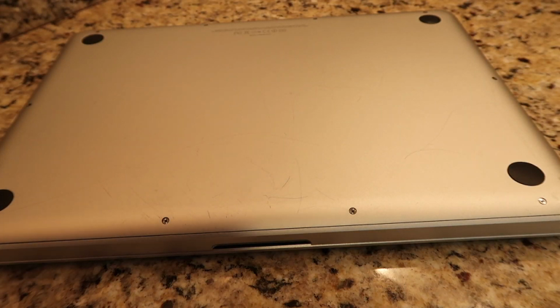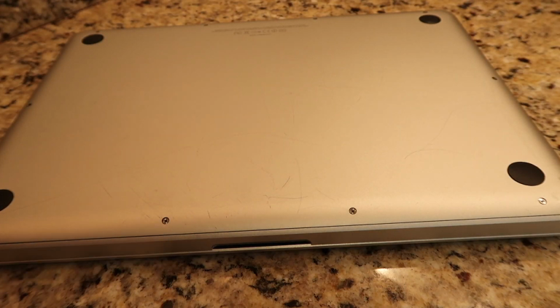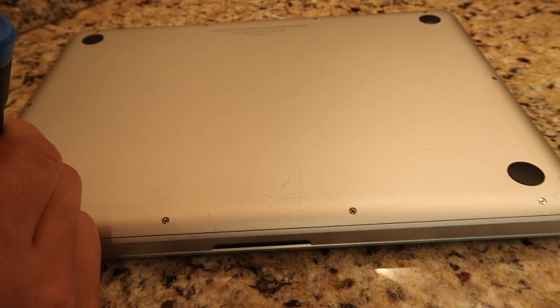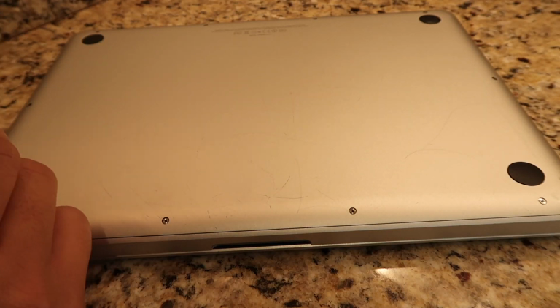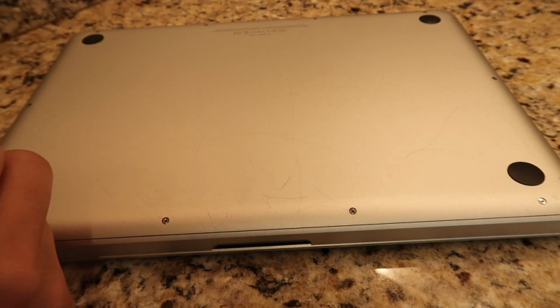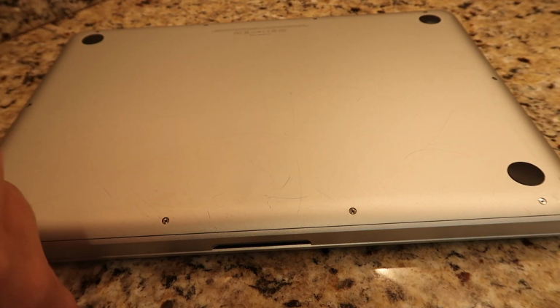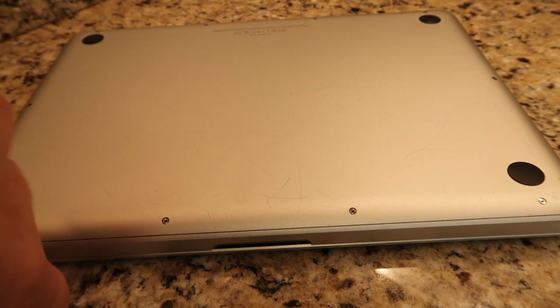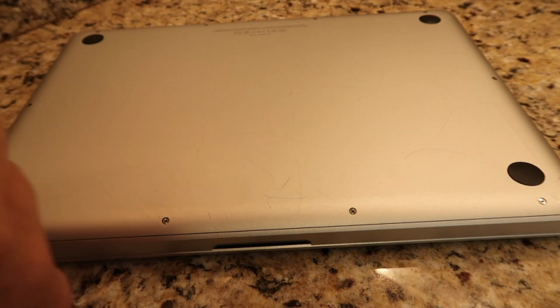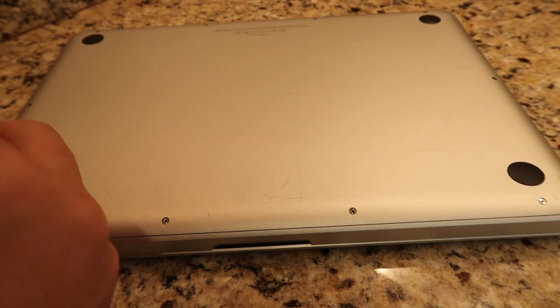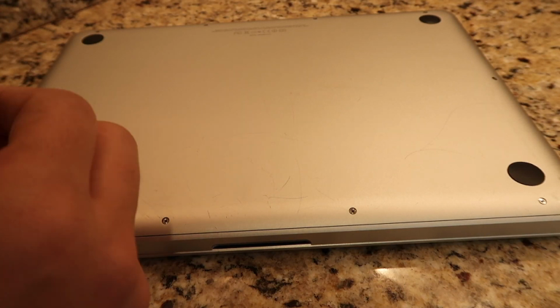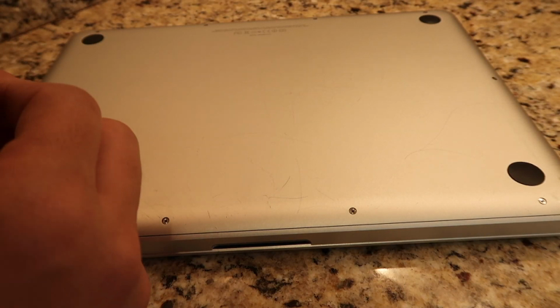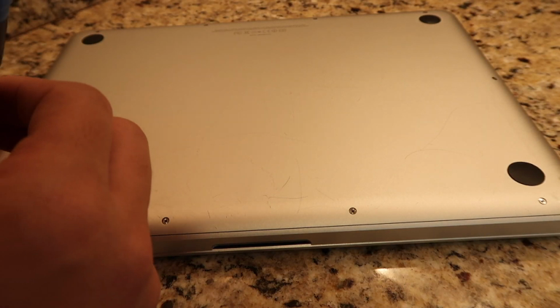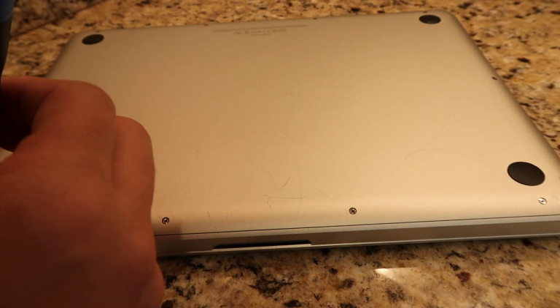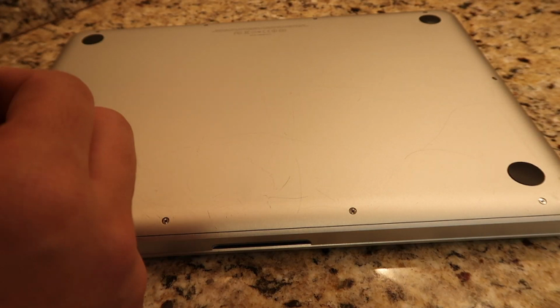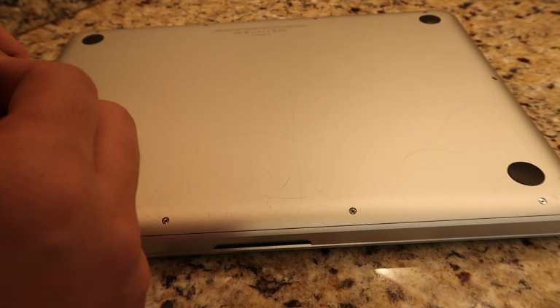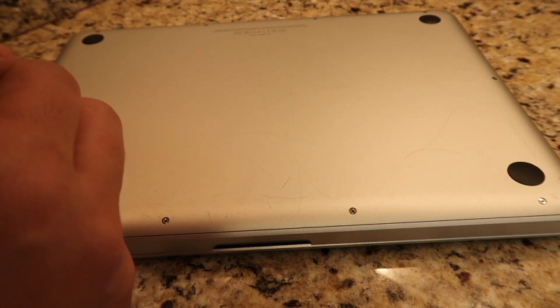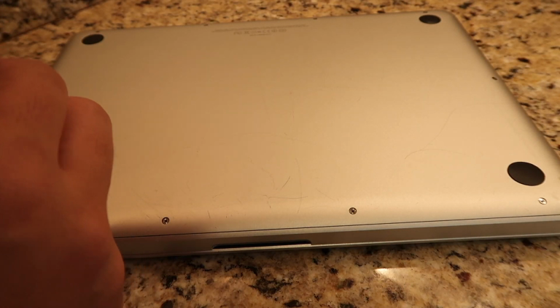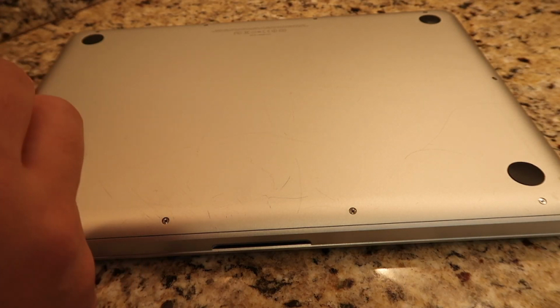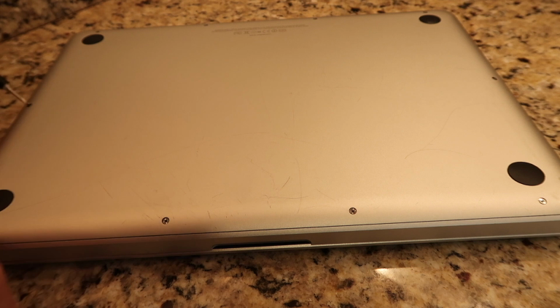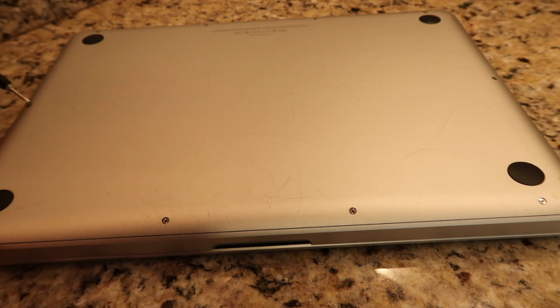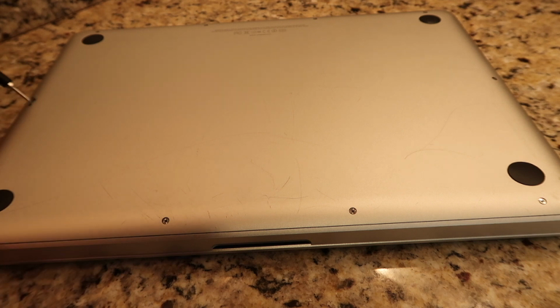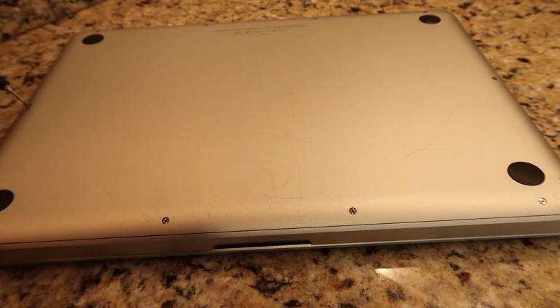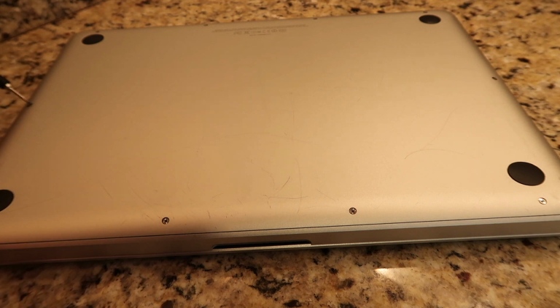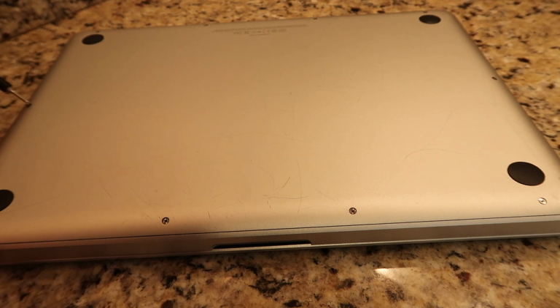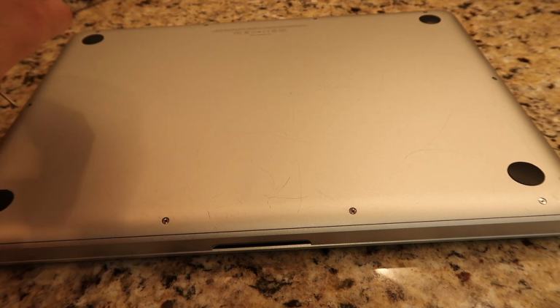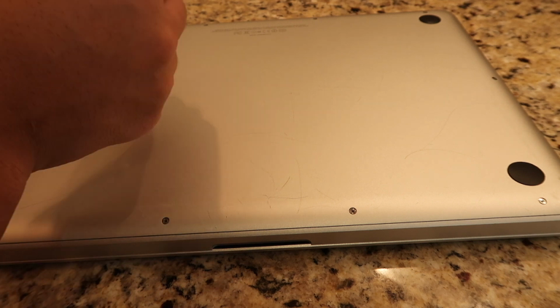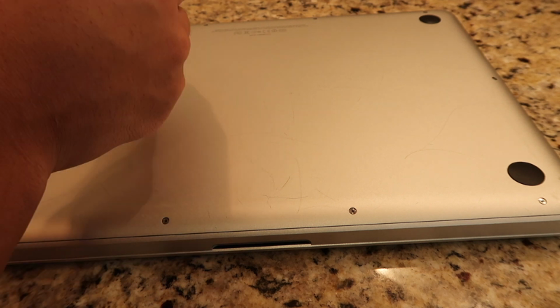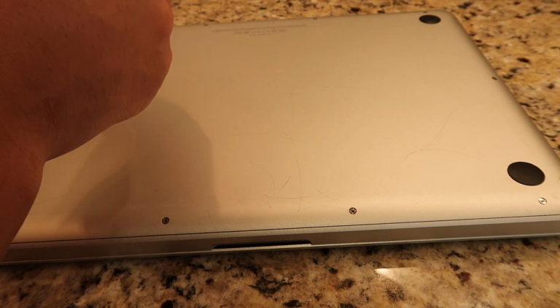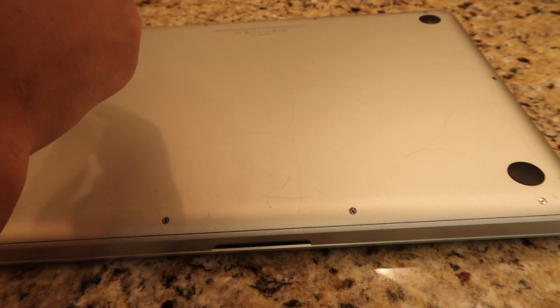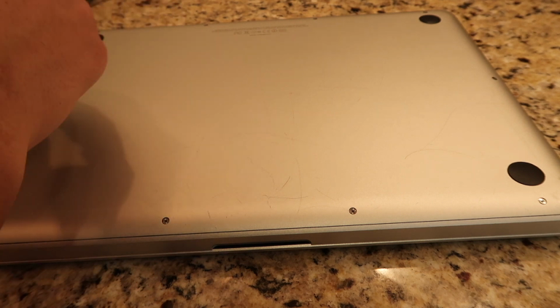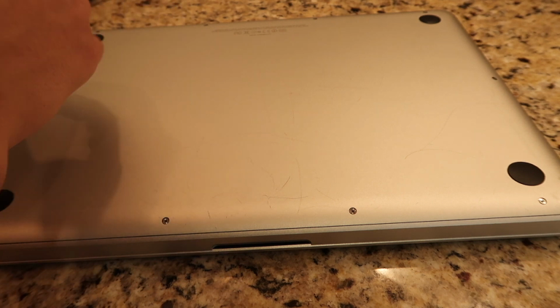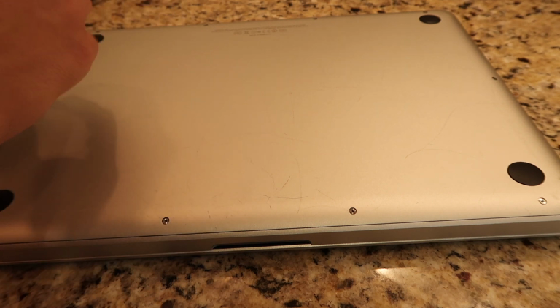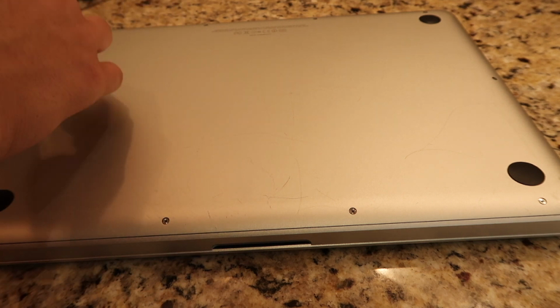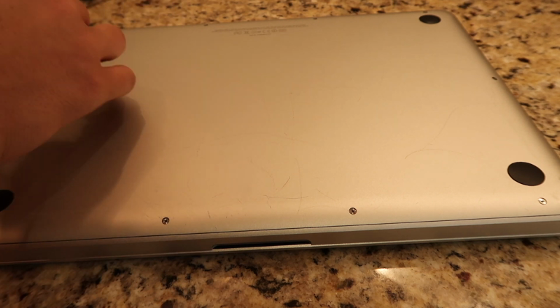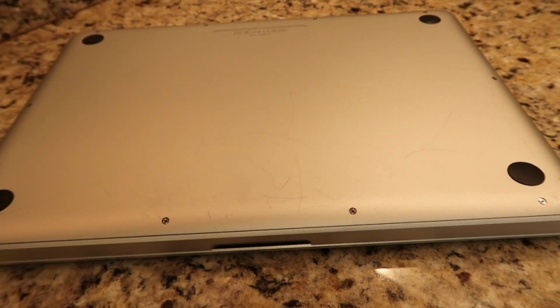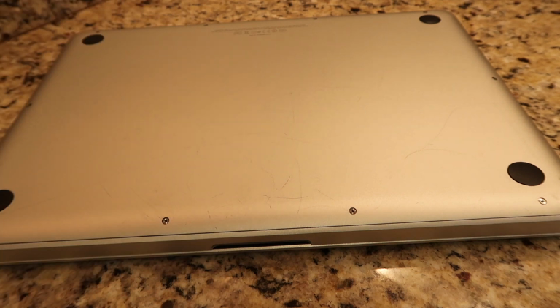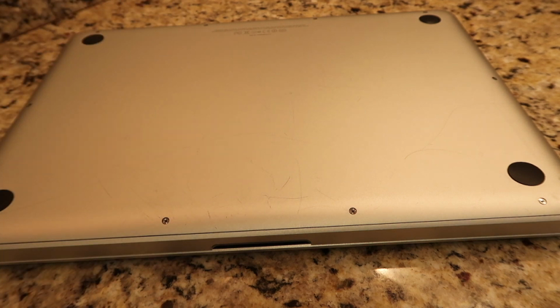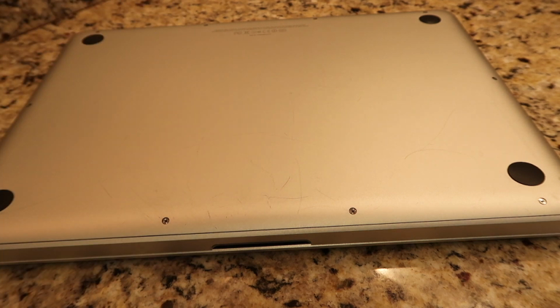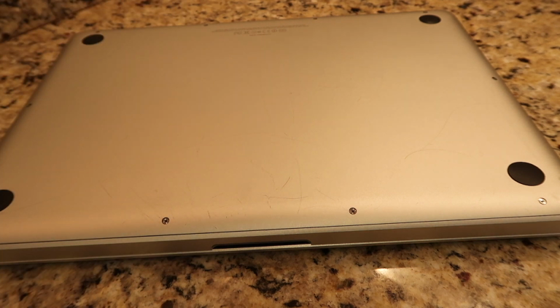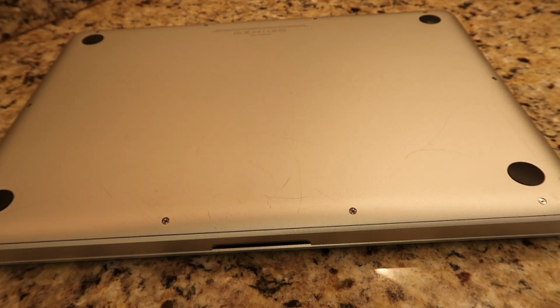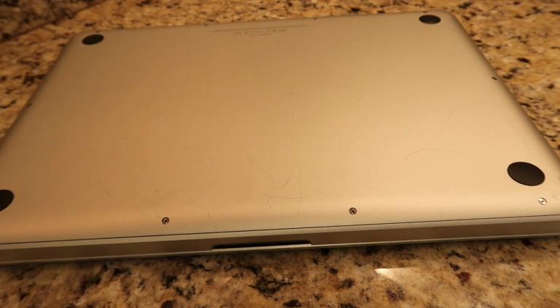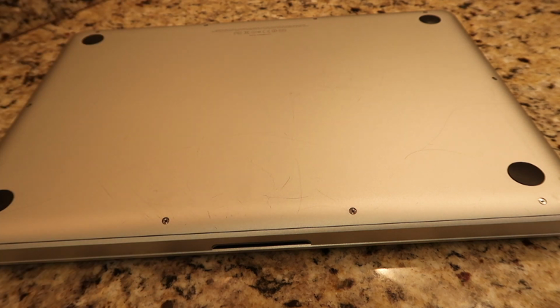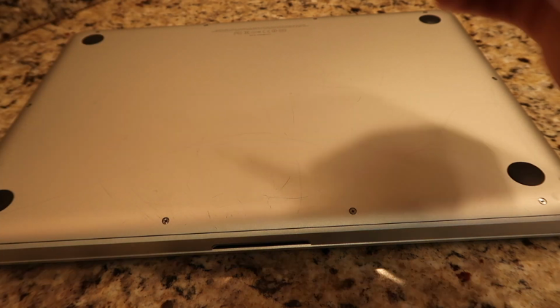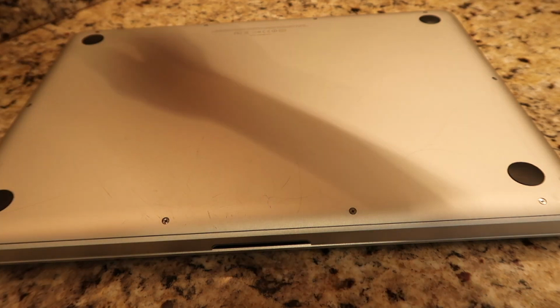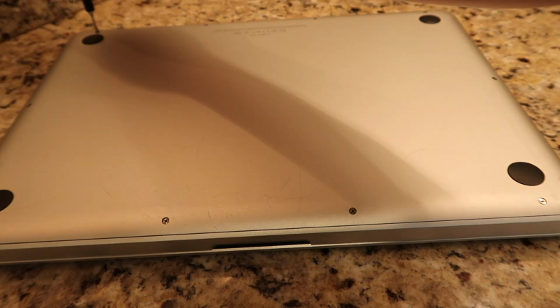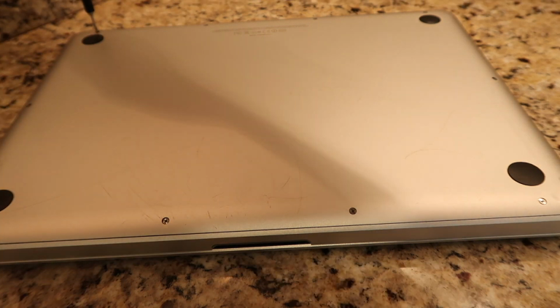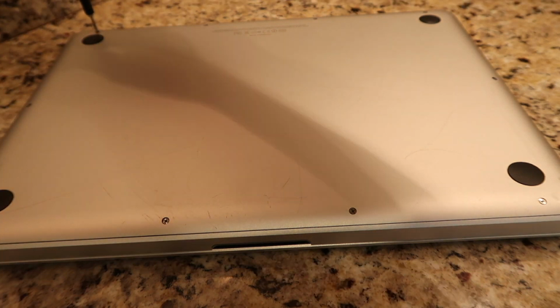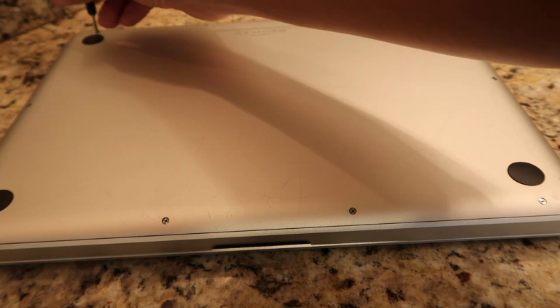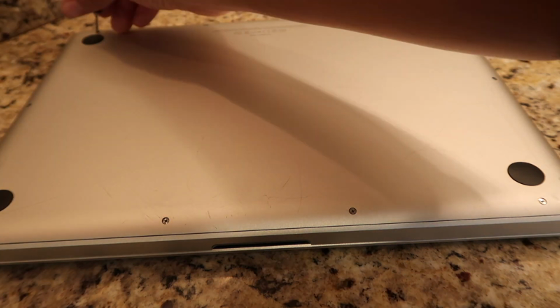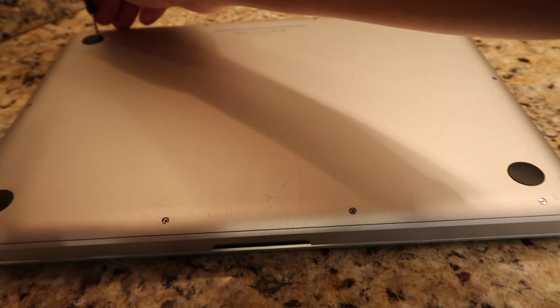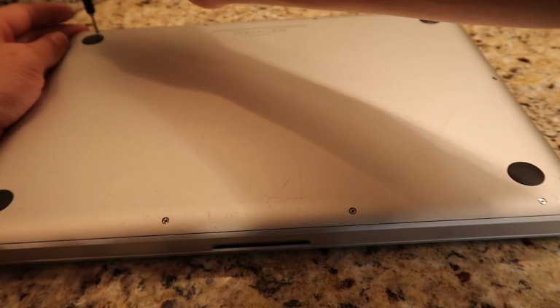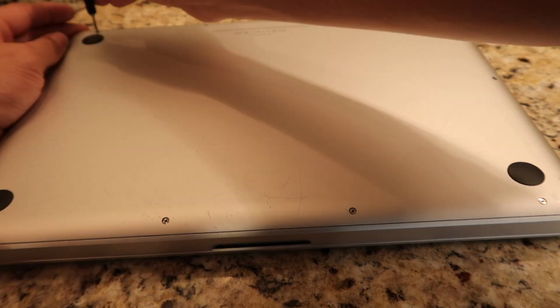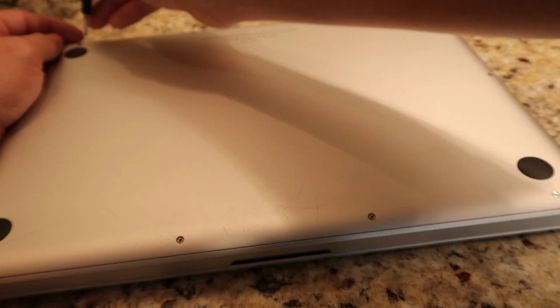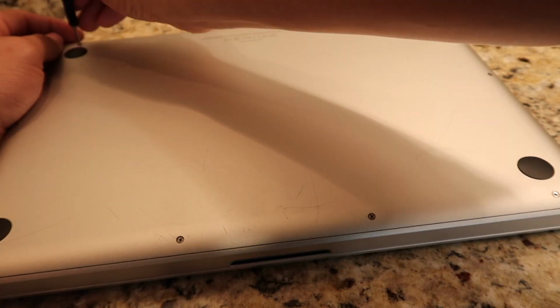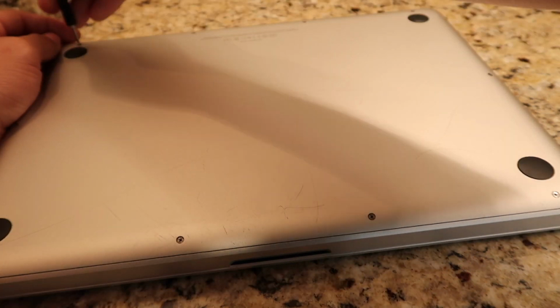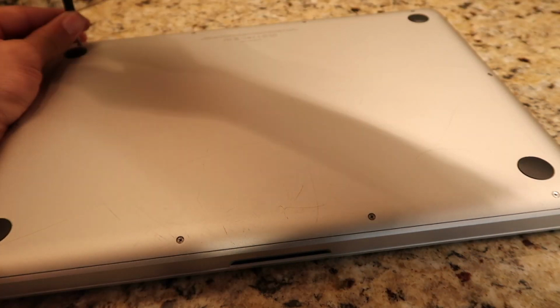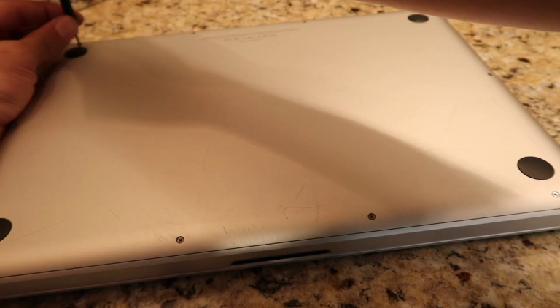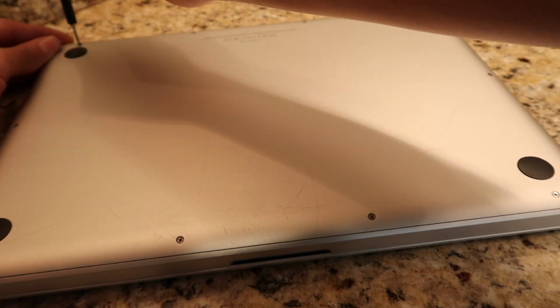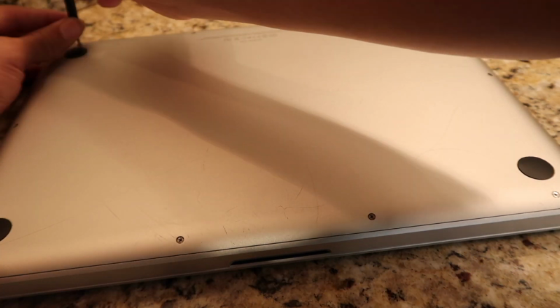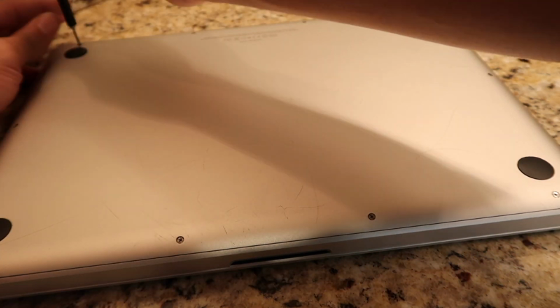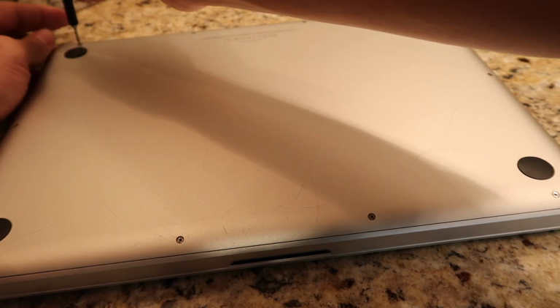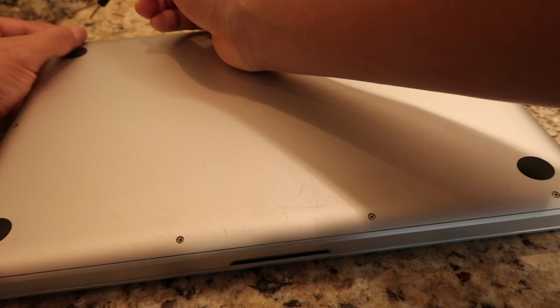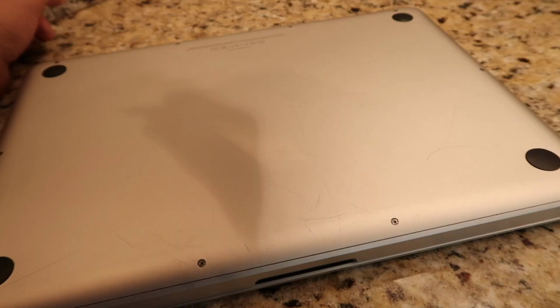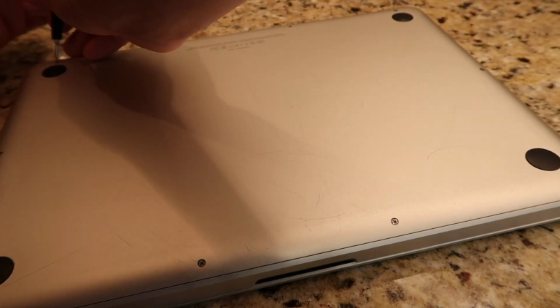Now you're ready to turn on your laptop. Head over to my YouTube page for more how-to videos on how to help yourself upgrade your MacBook Pro.